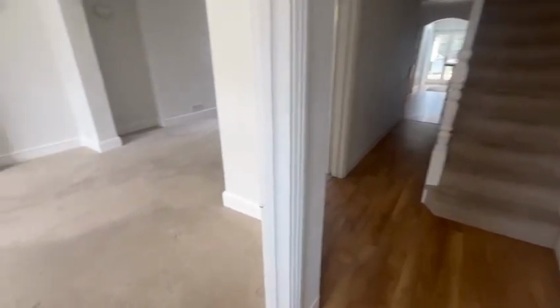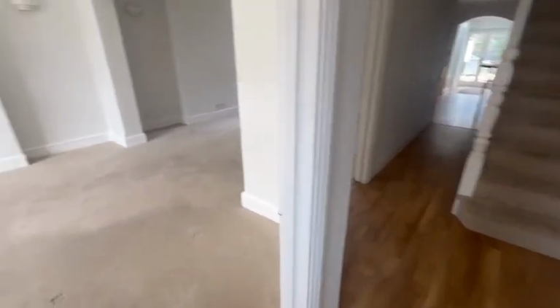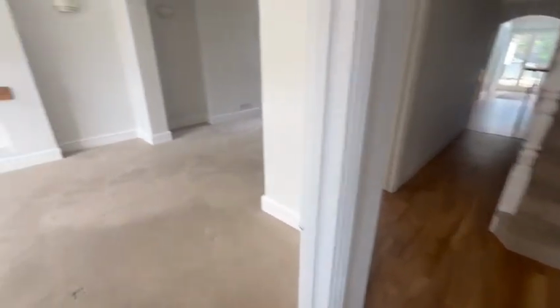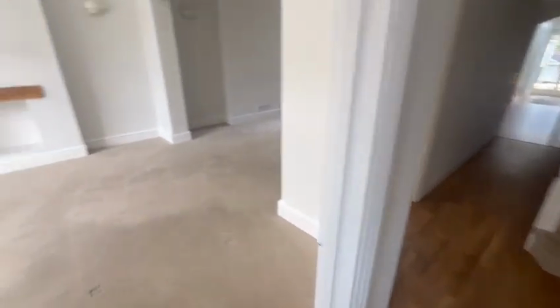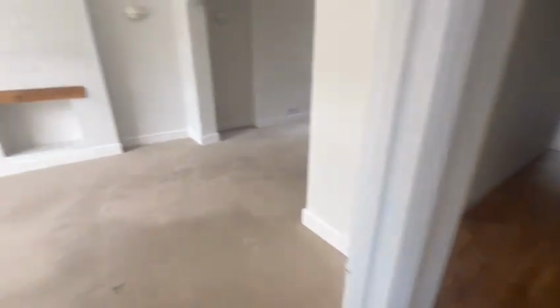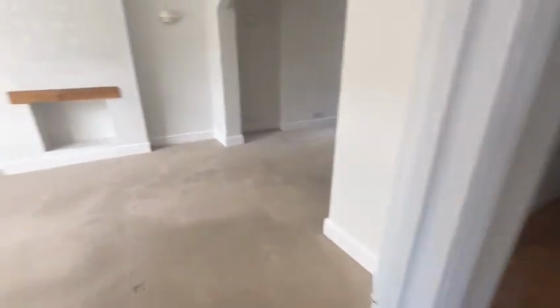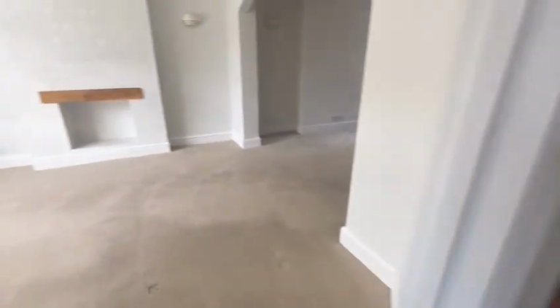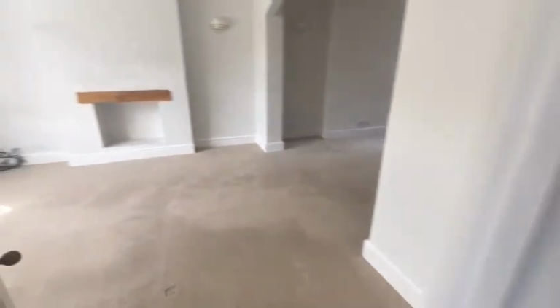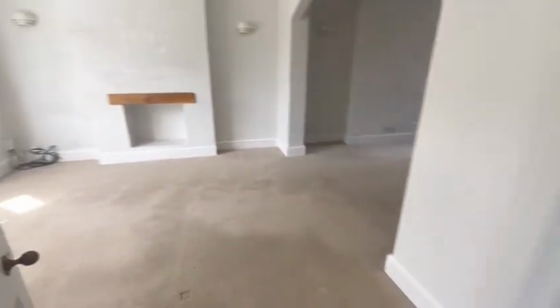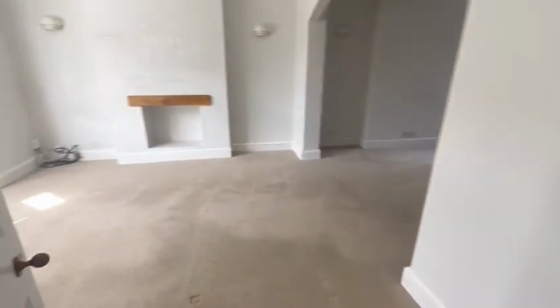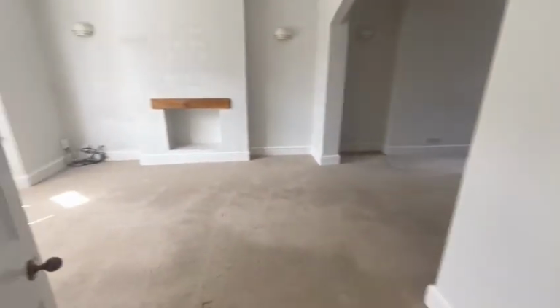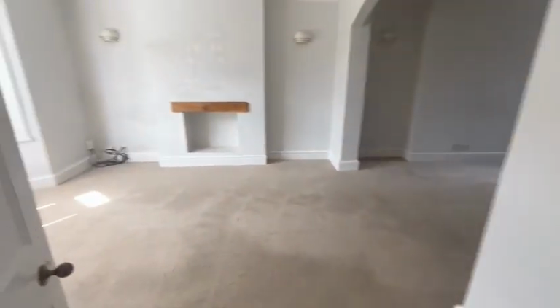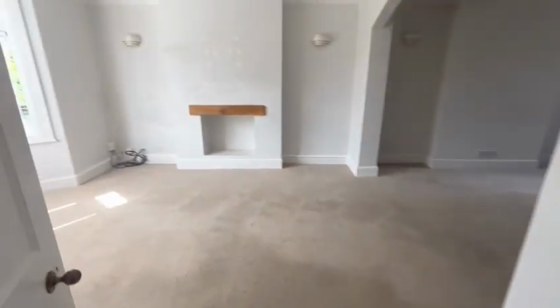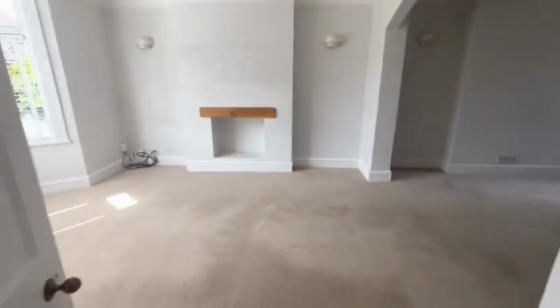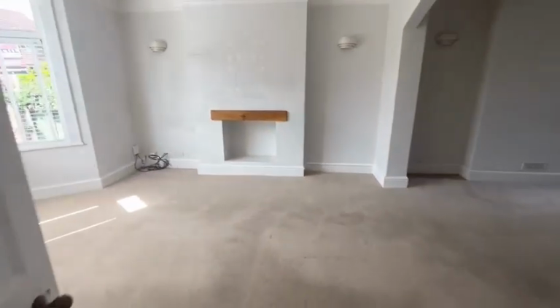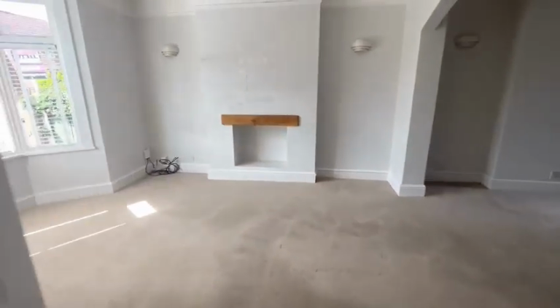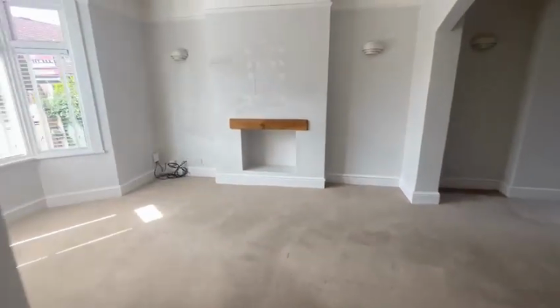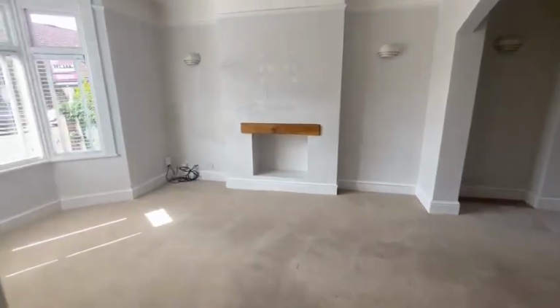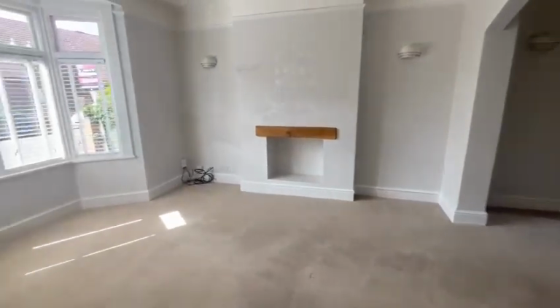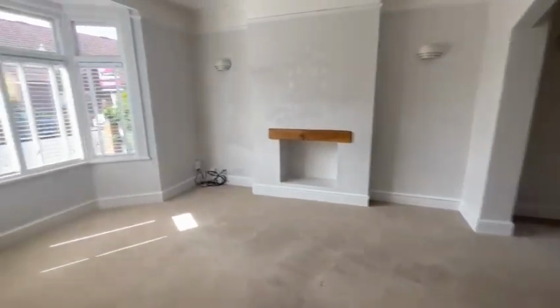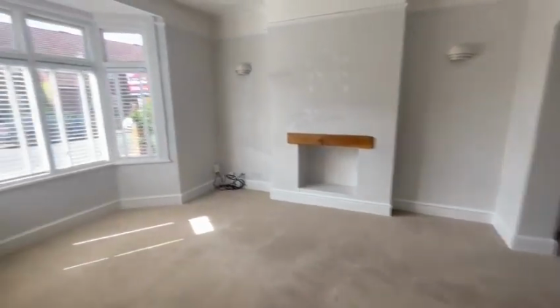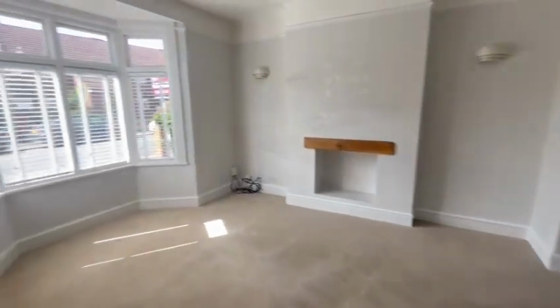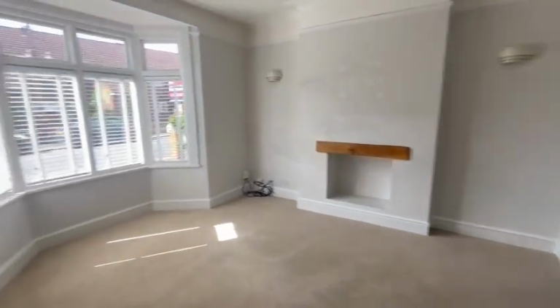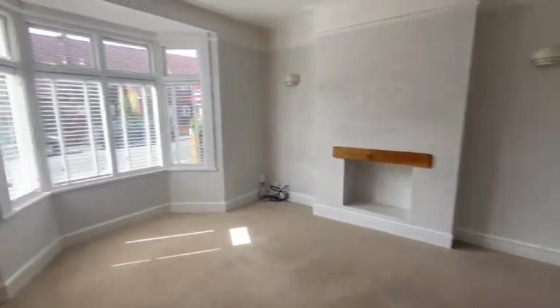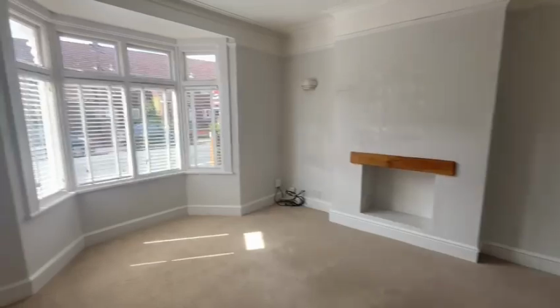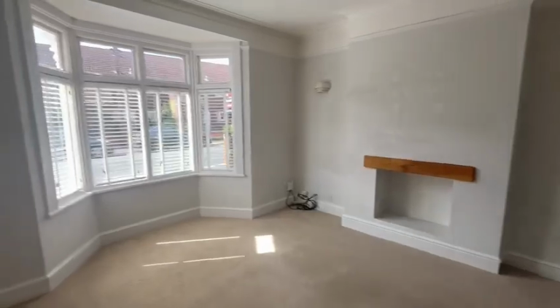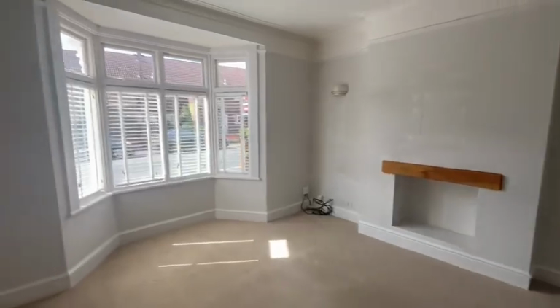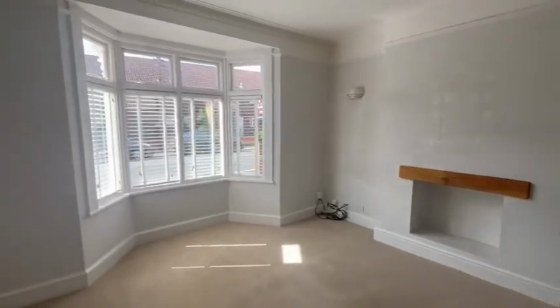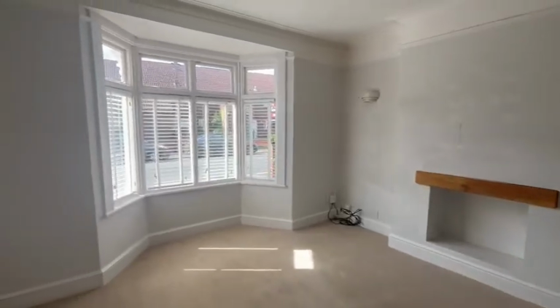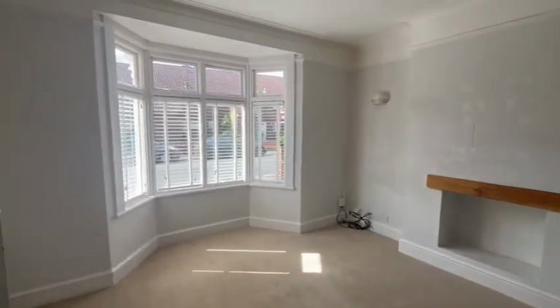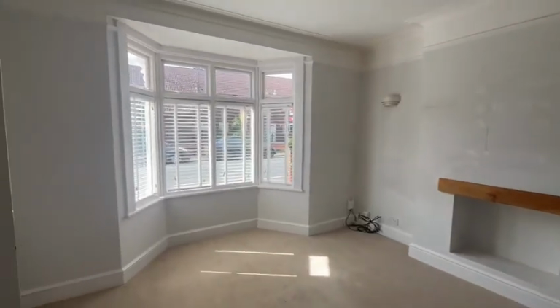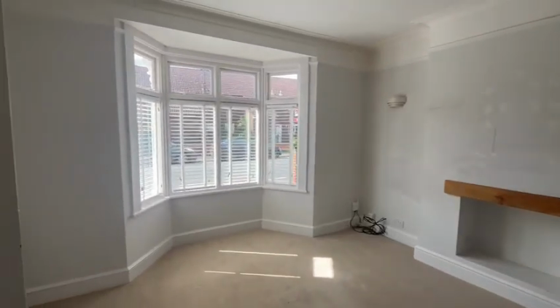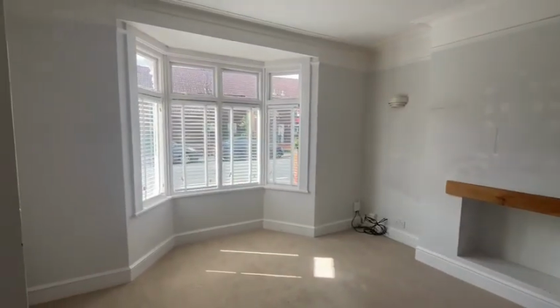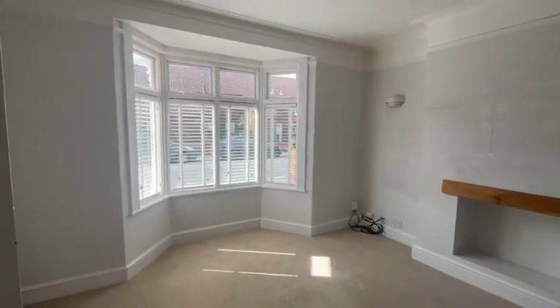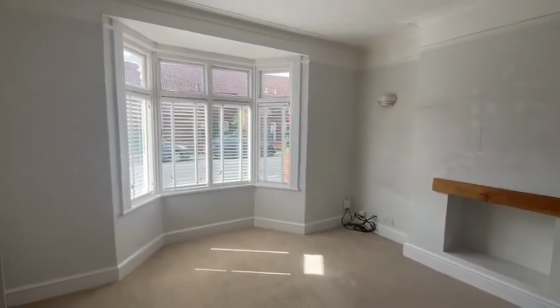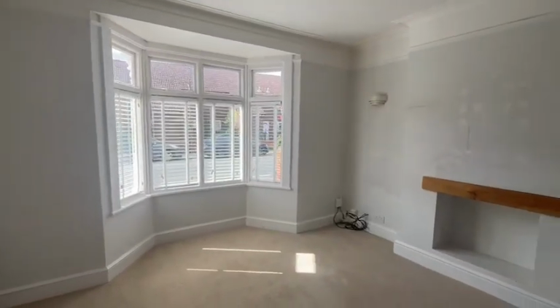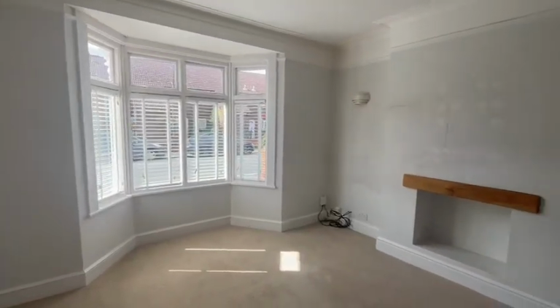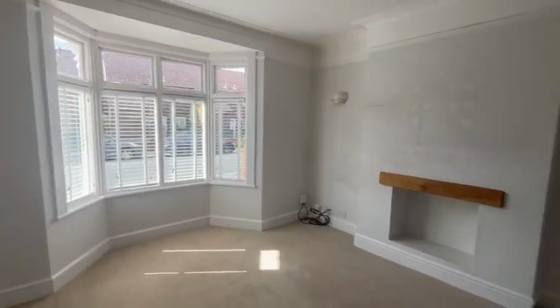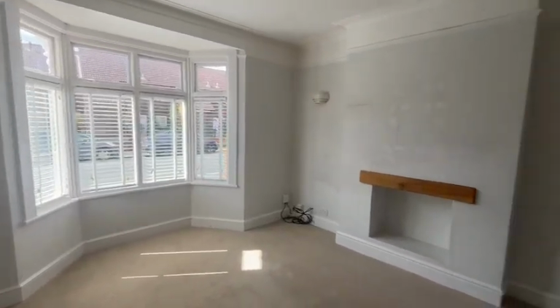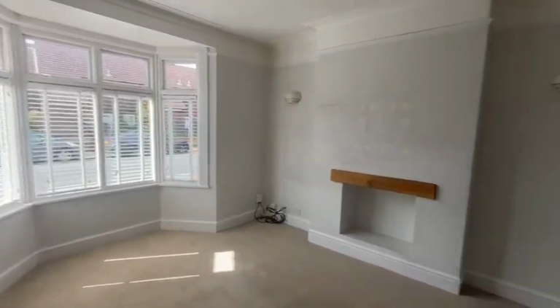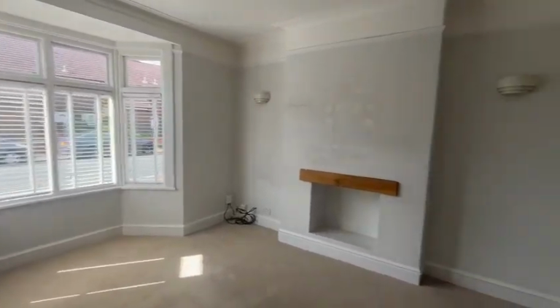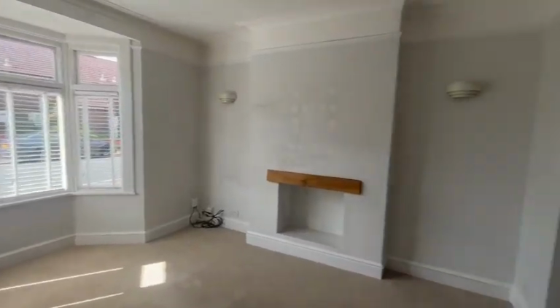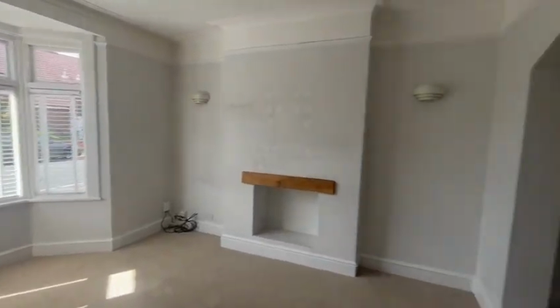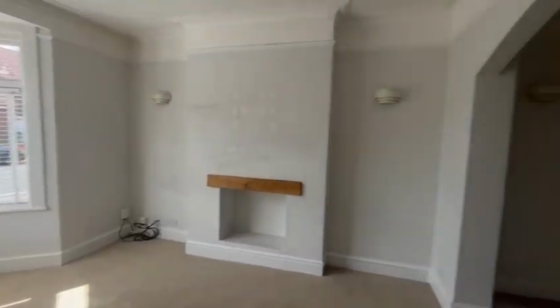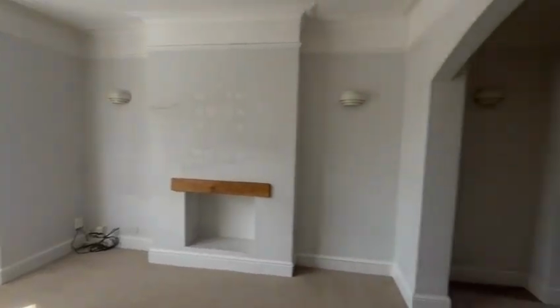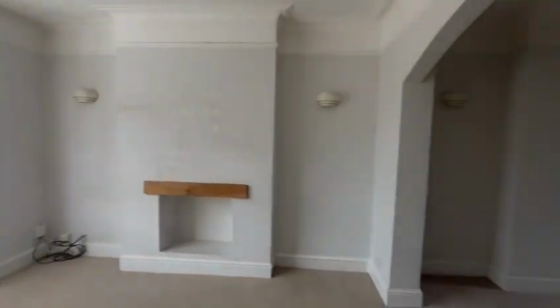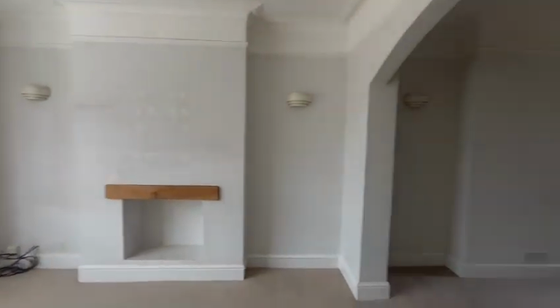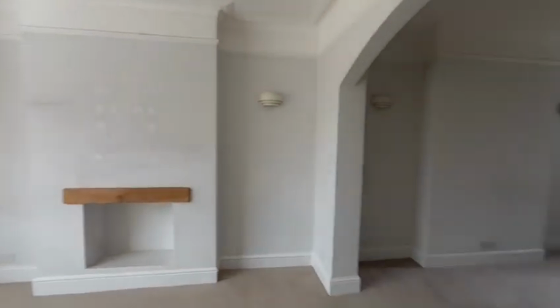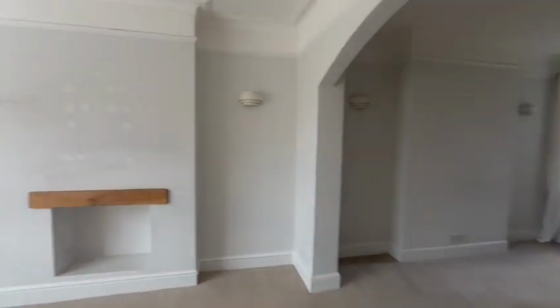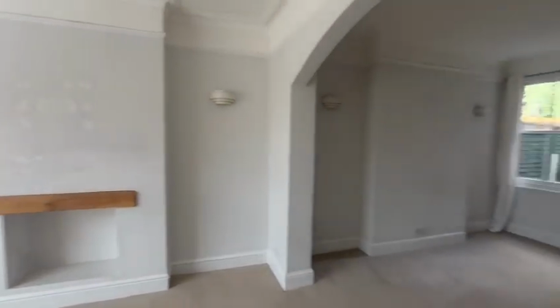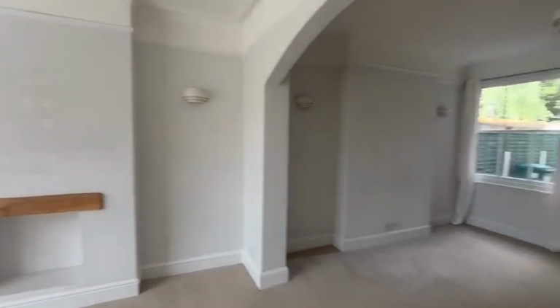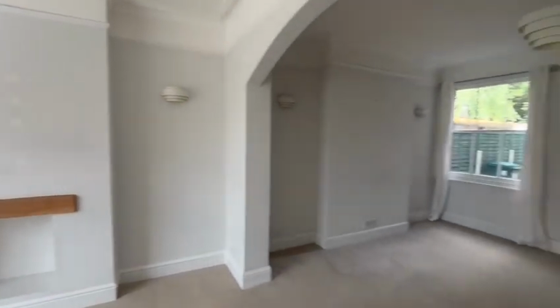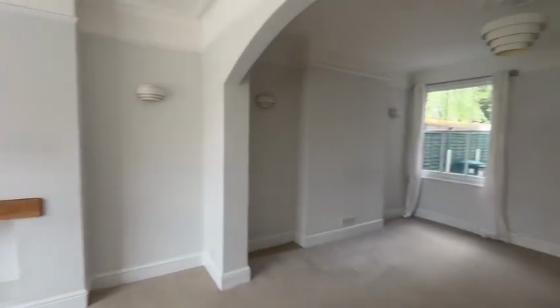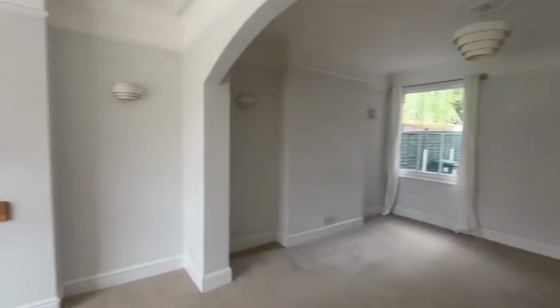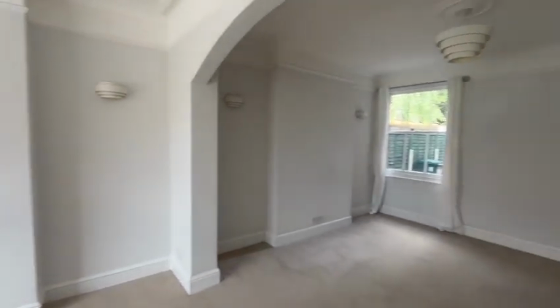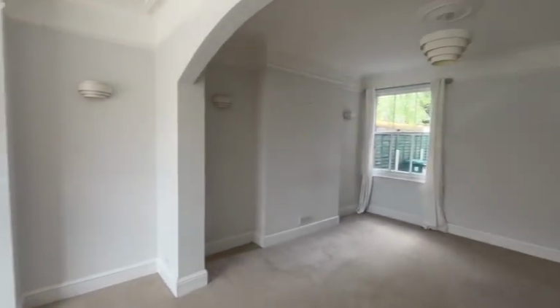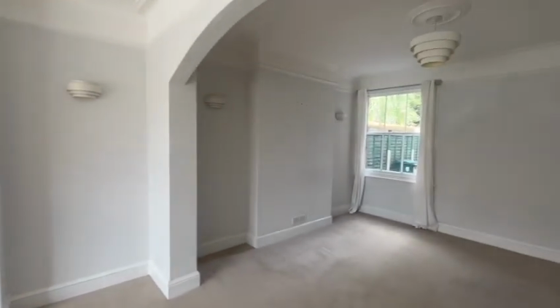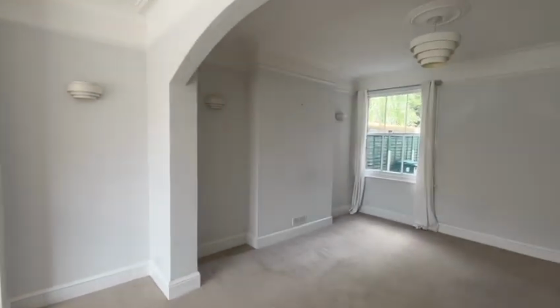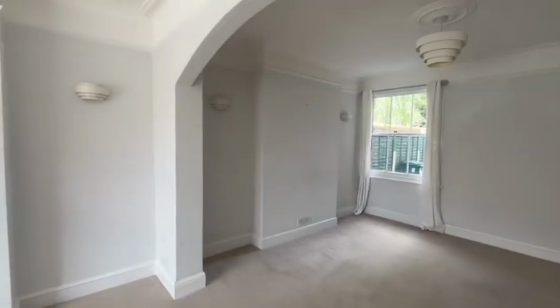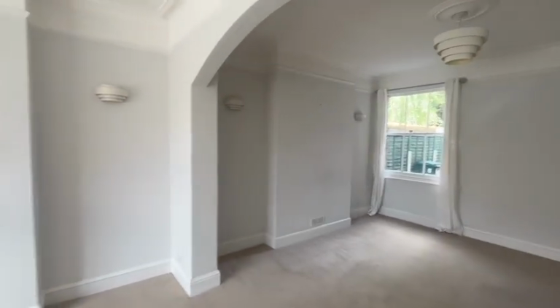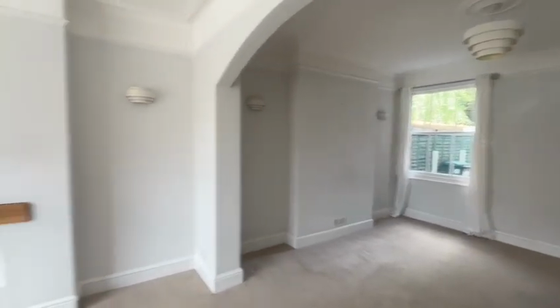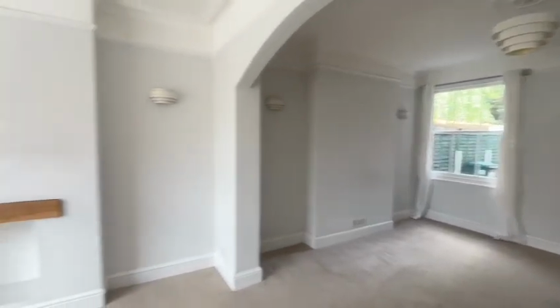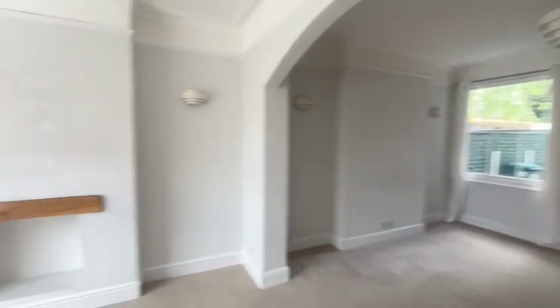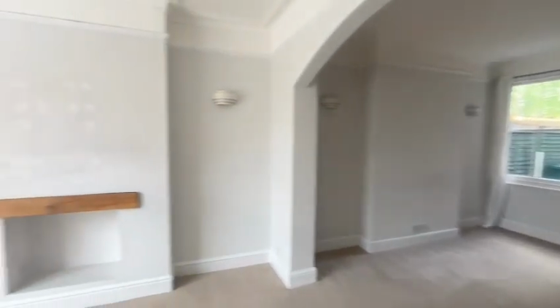Head in here to the lounge — lovely bay window, dual aspect, and high ceilings.